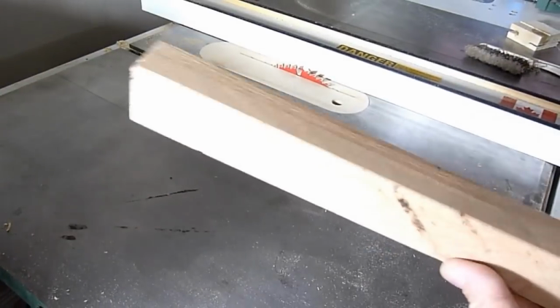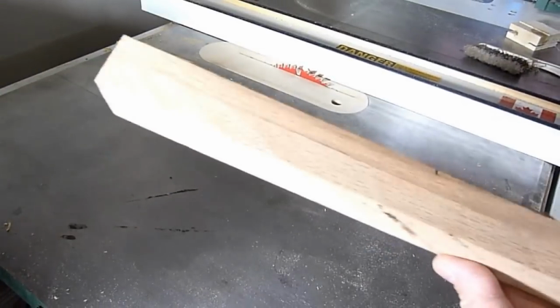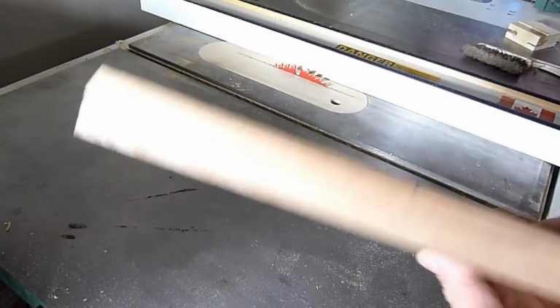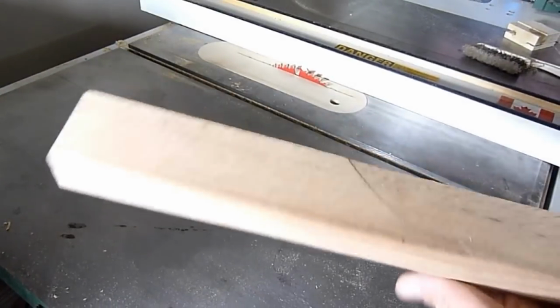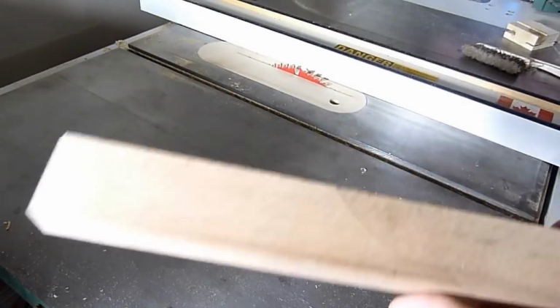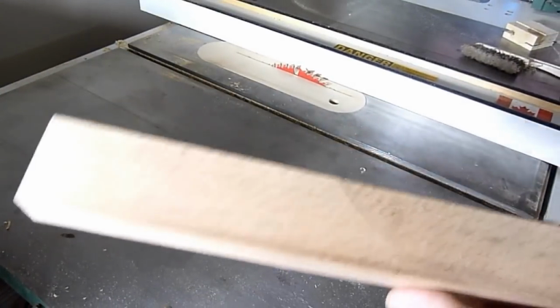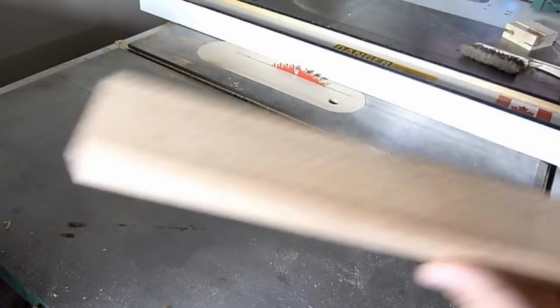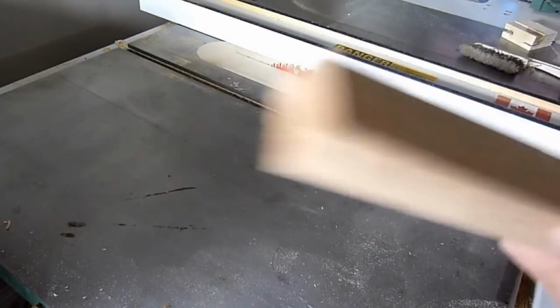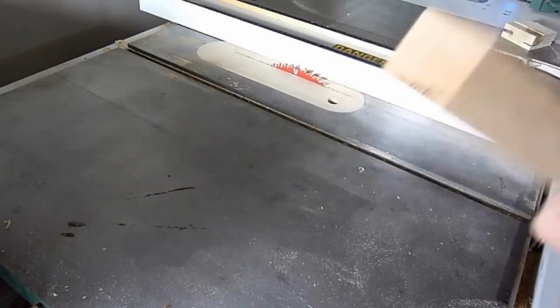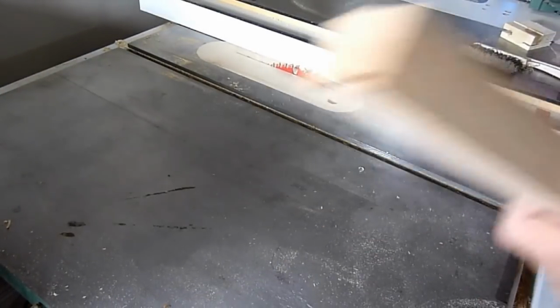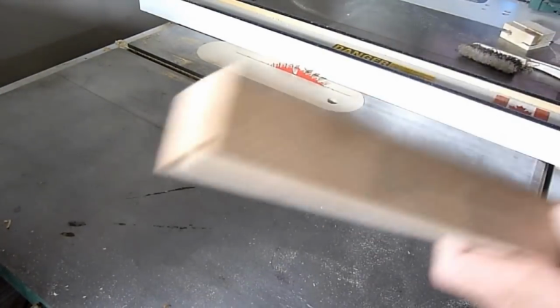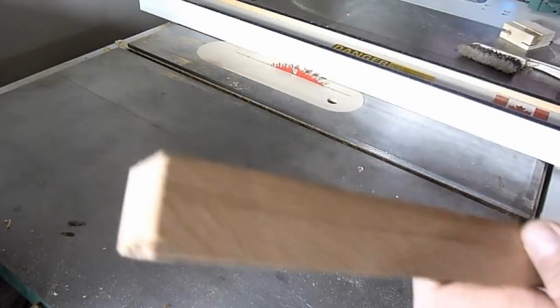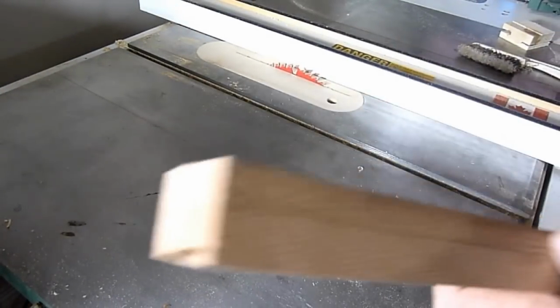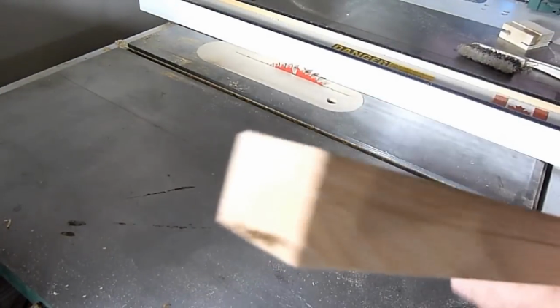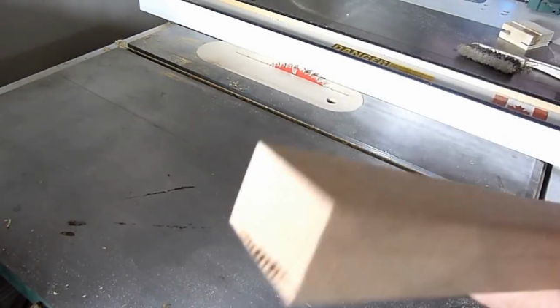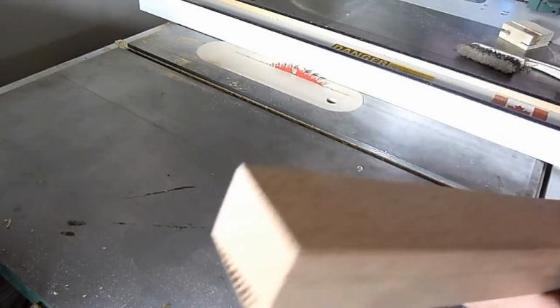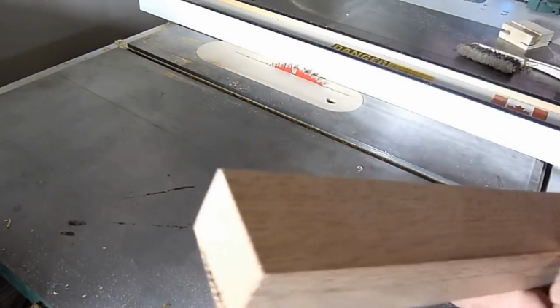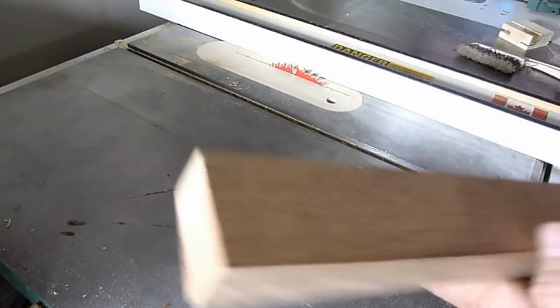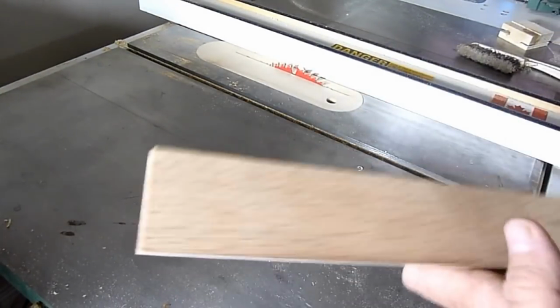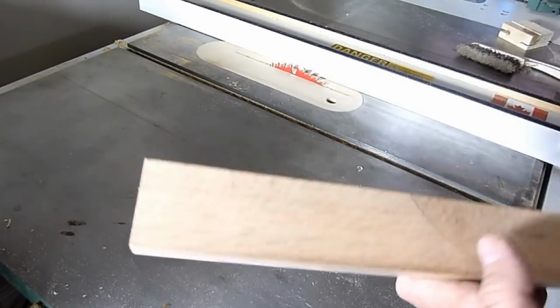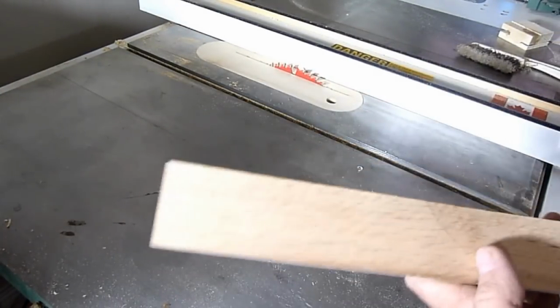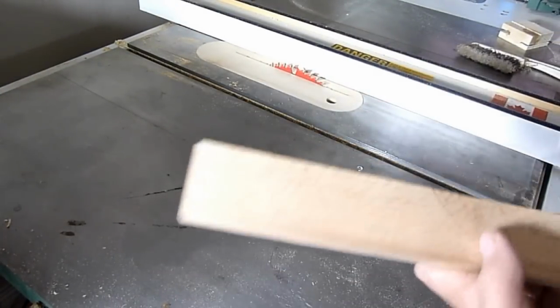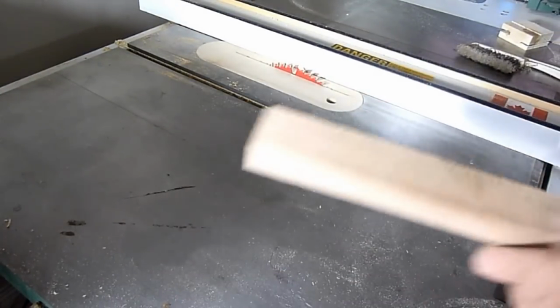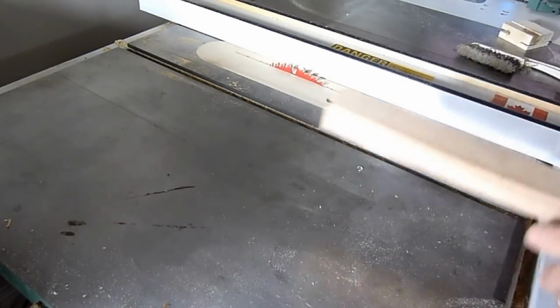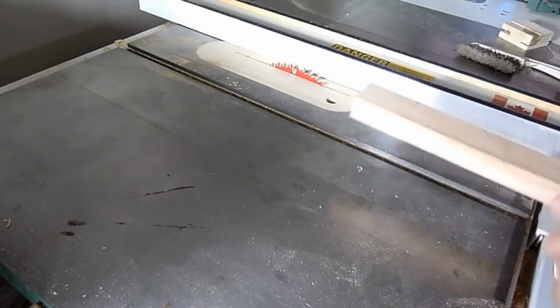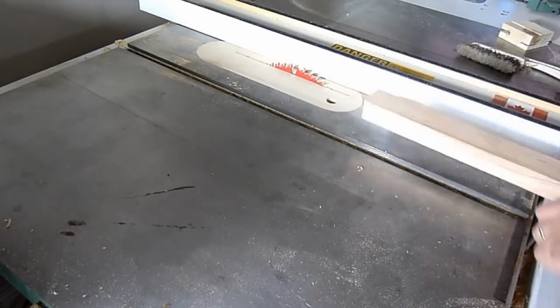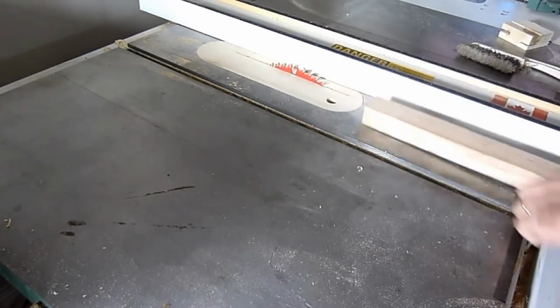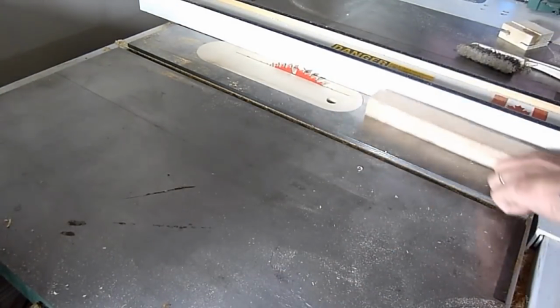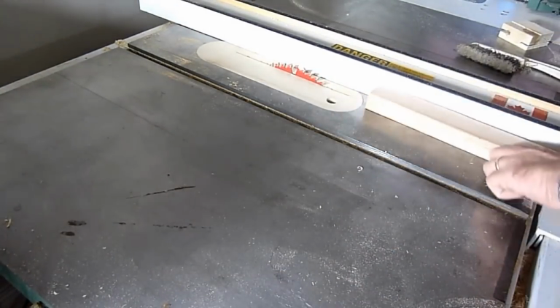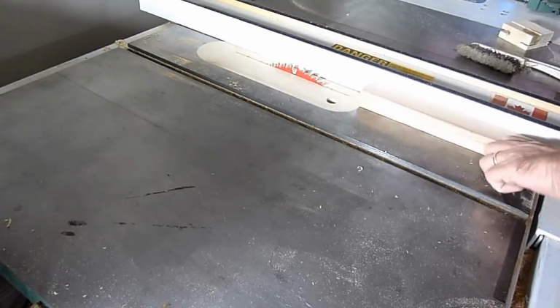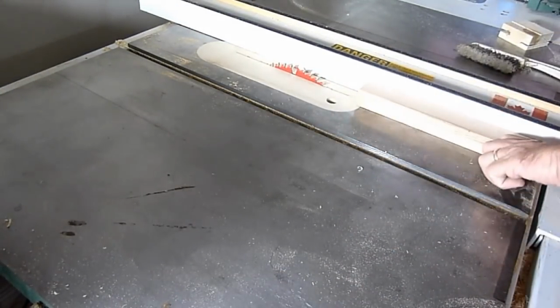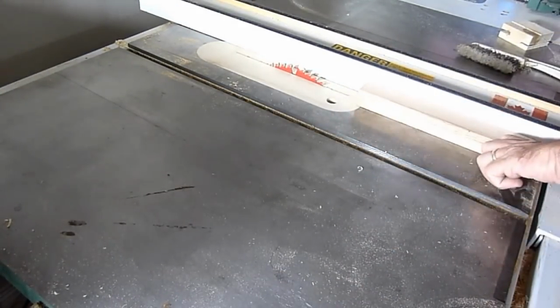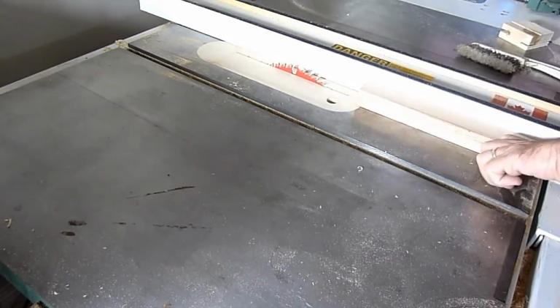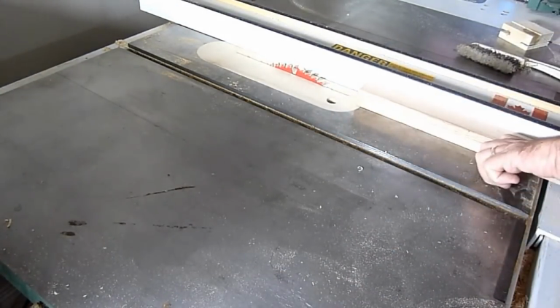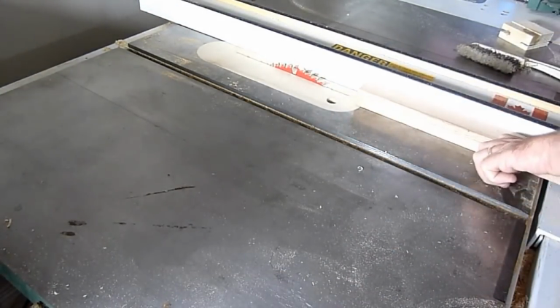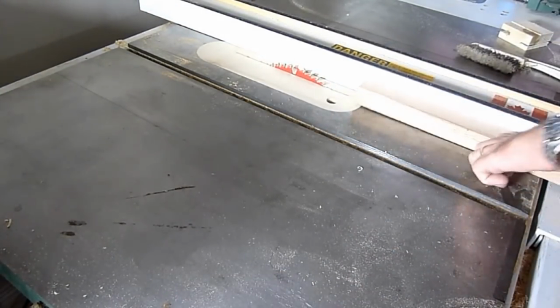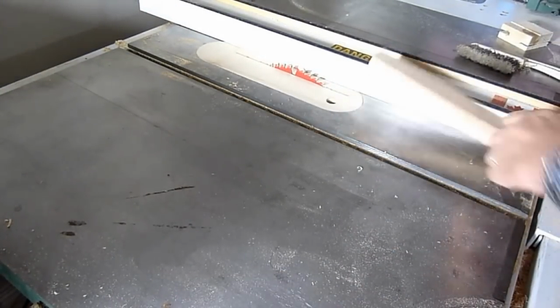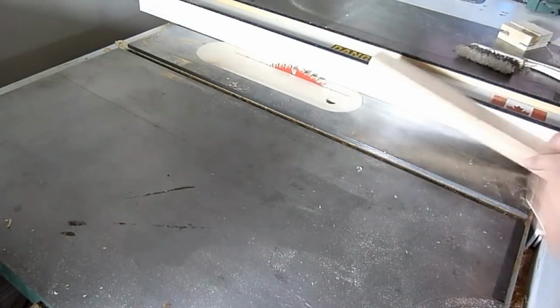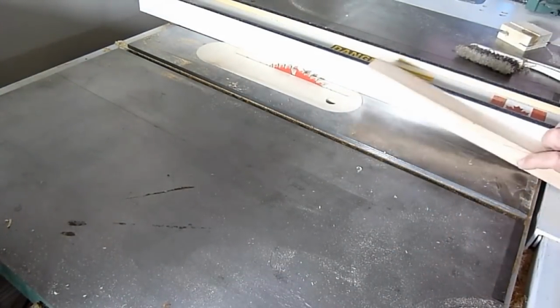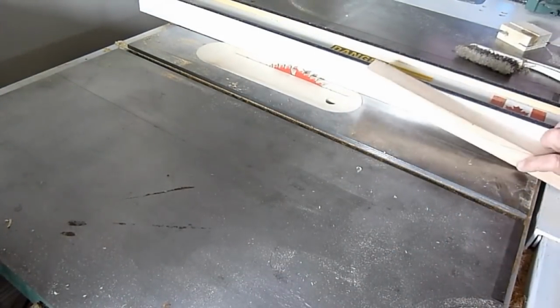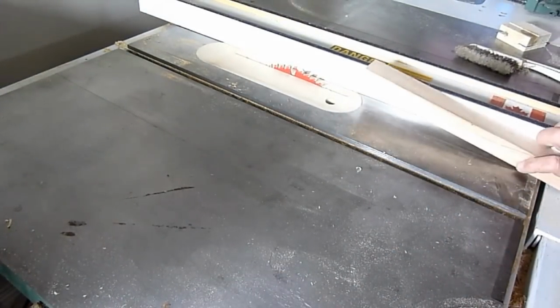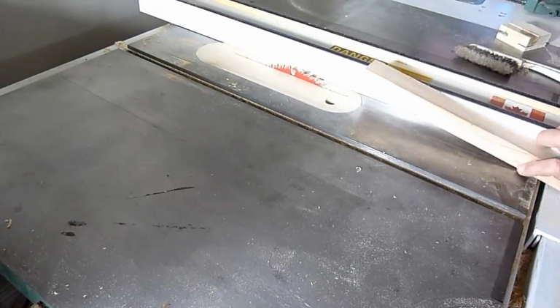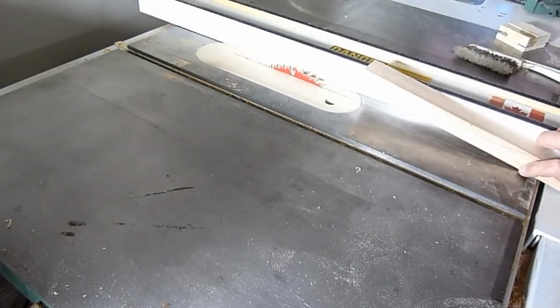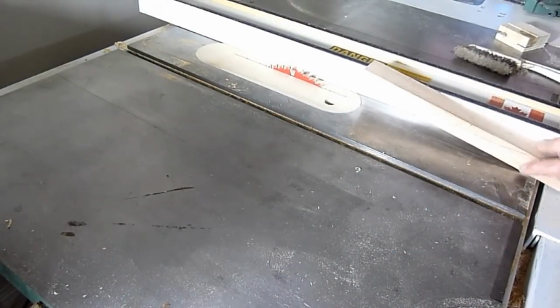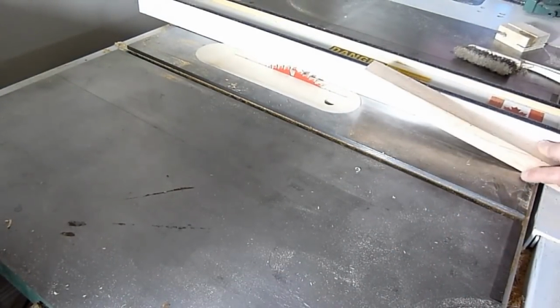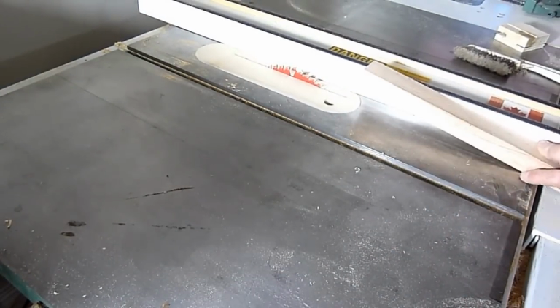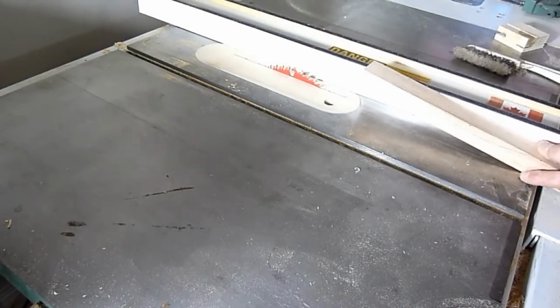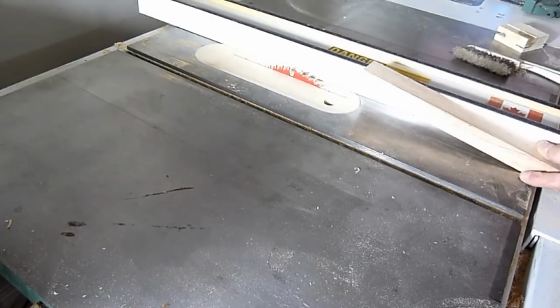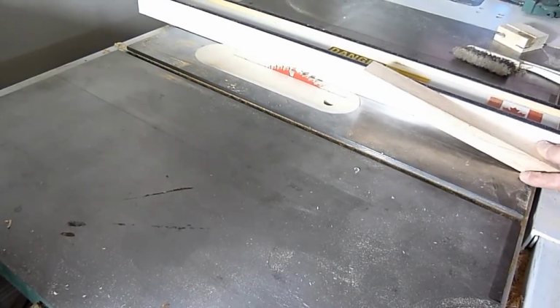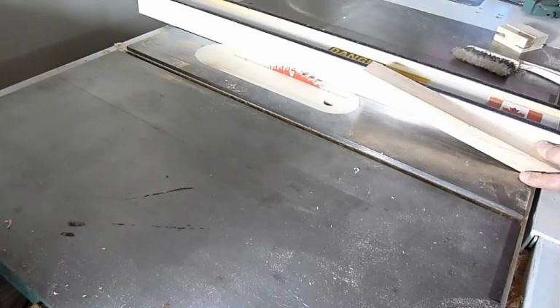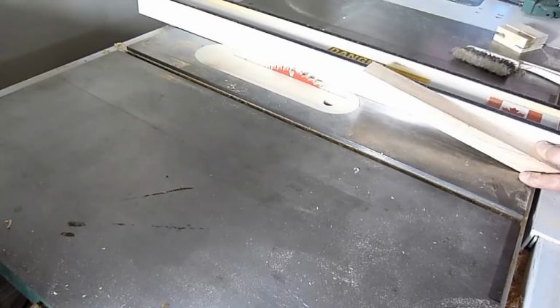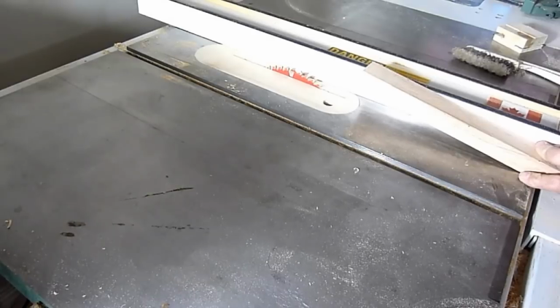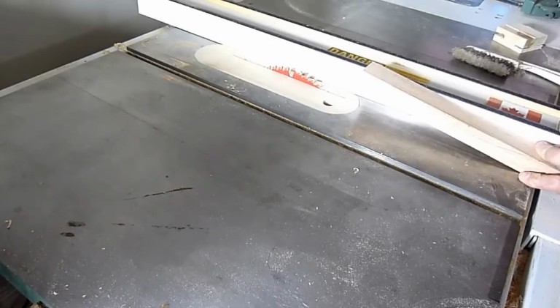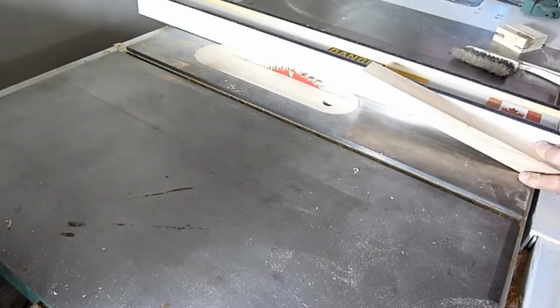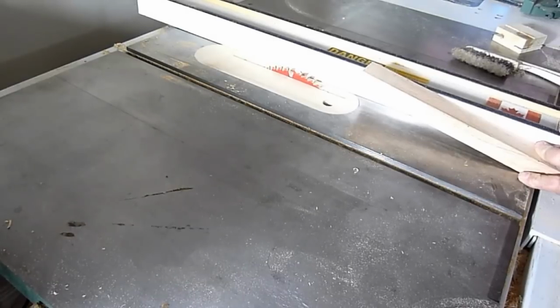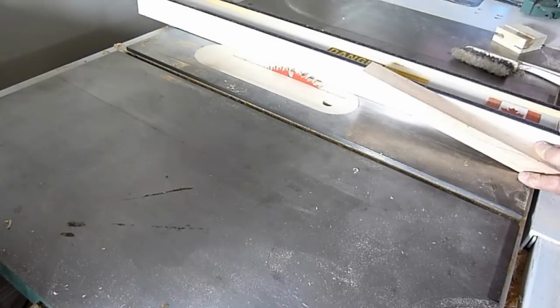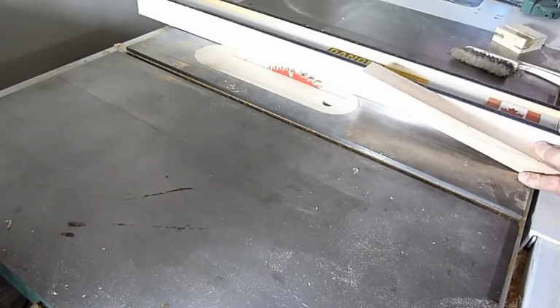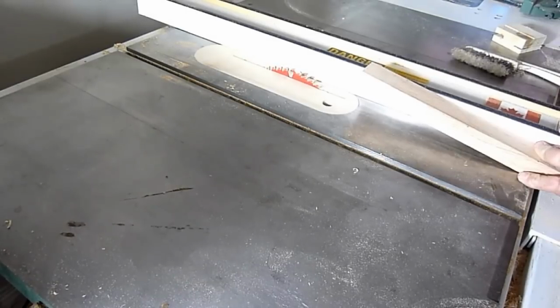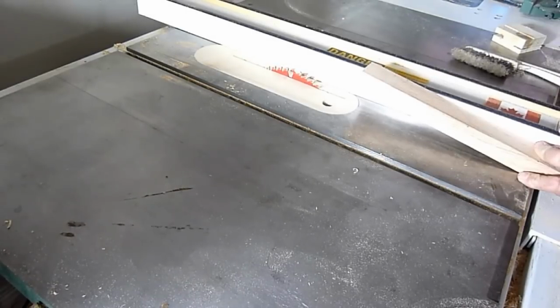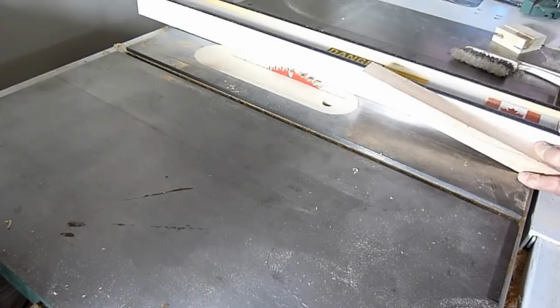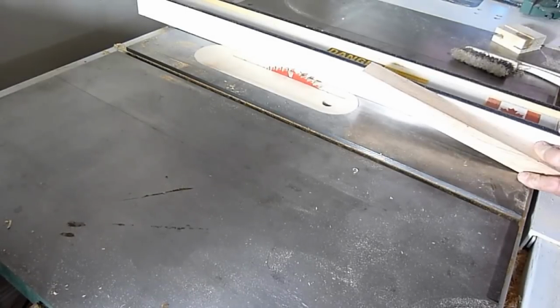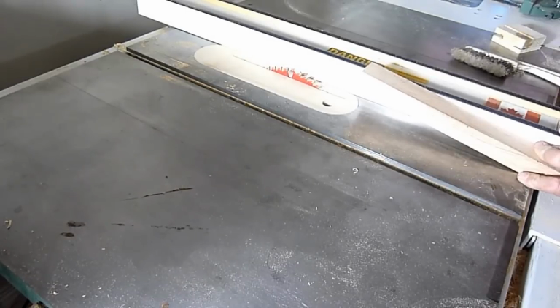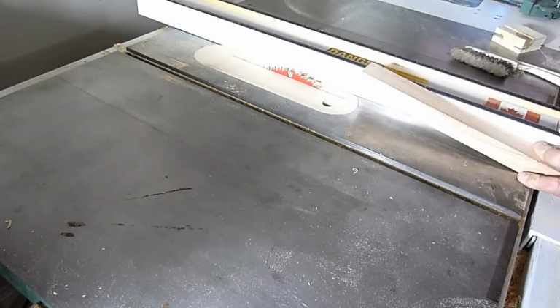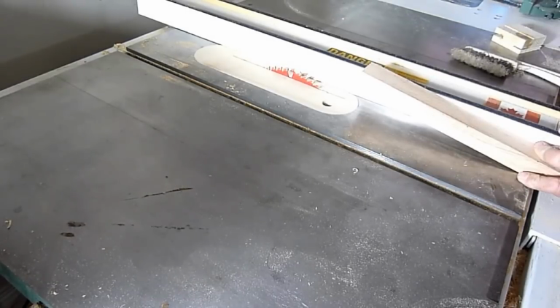So here's my piece for my top beam. I will cut a dado in it.